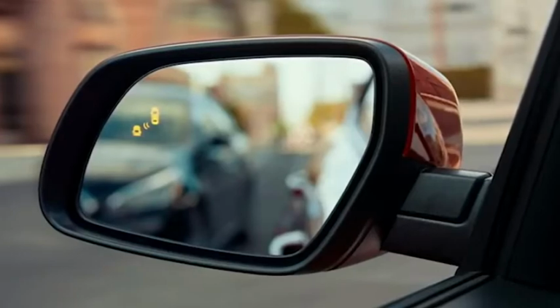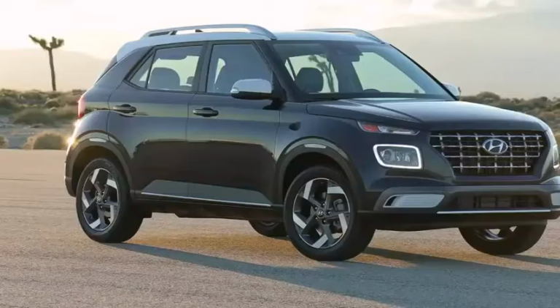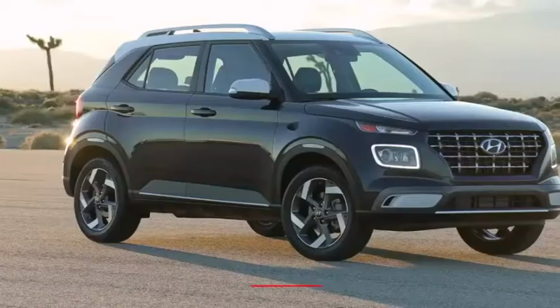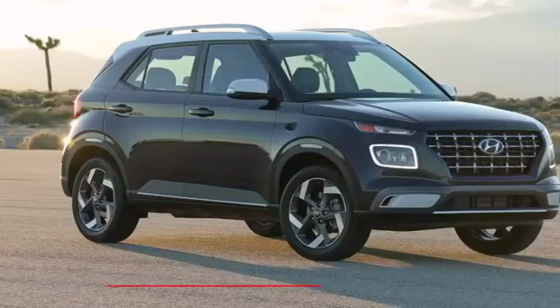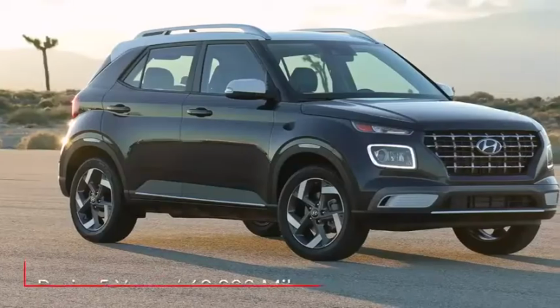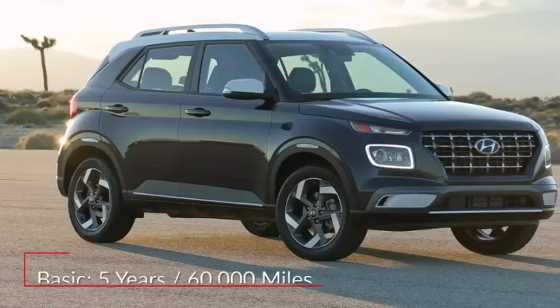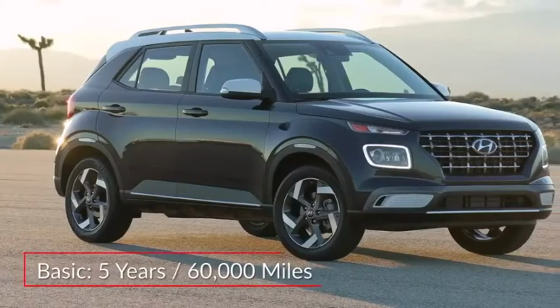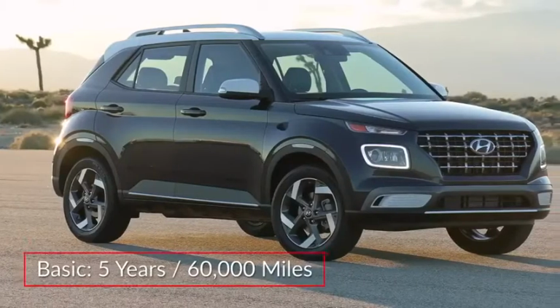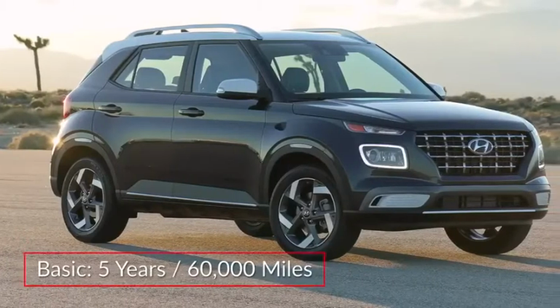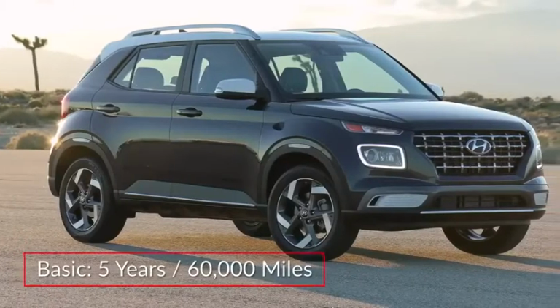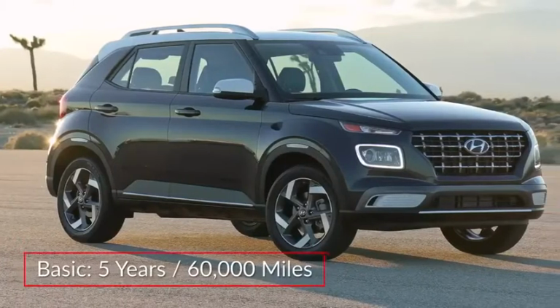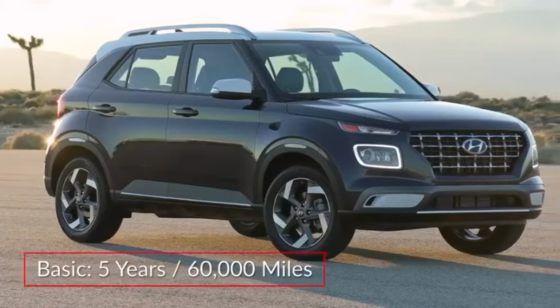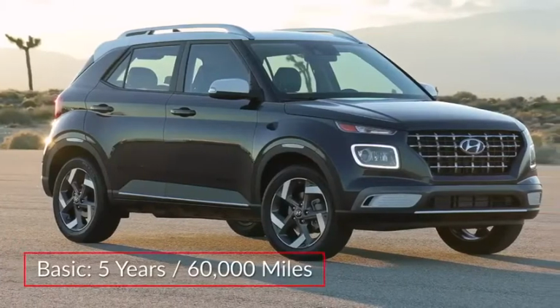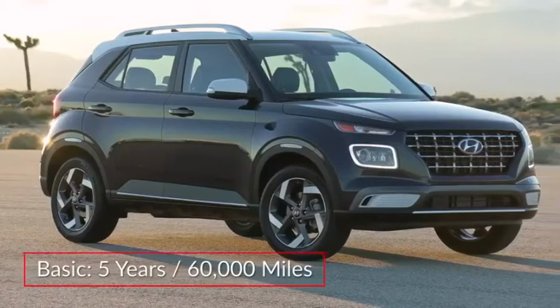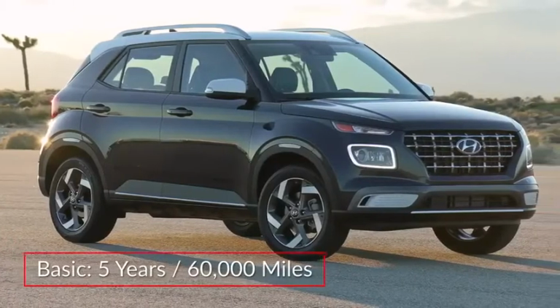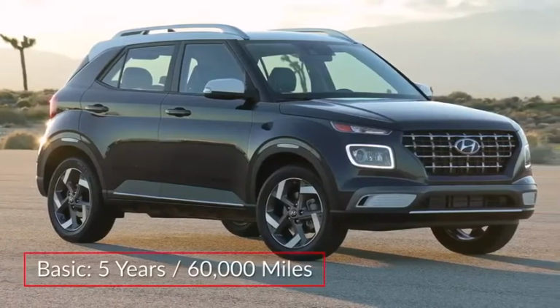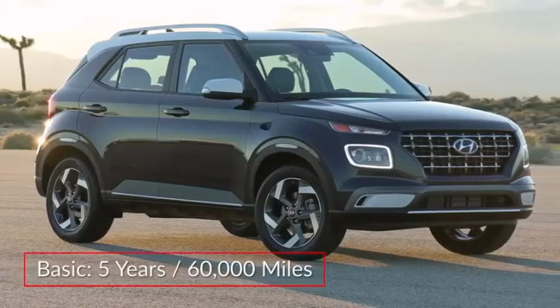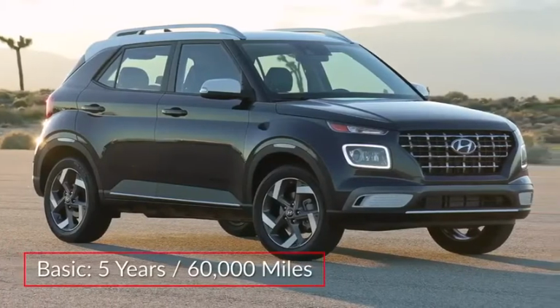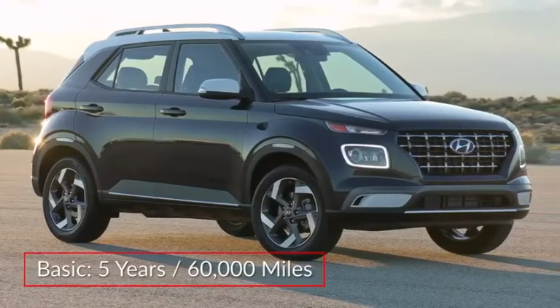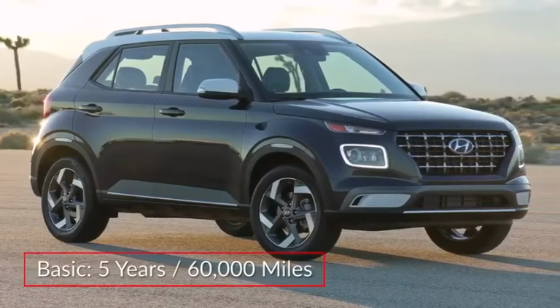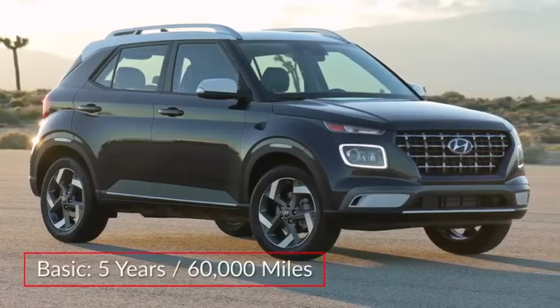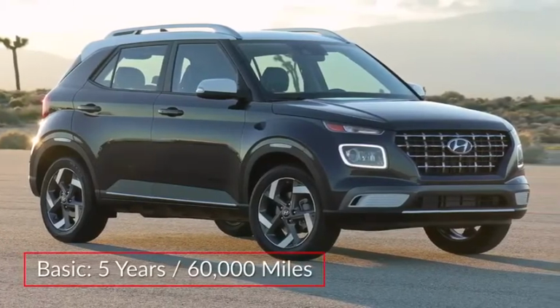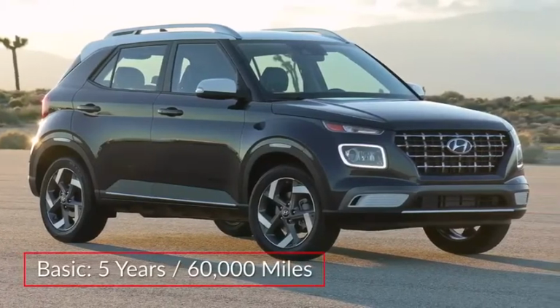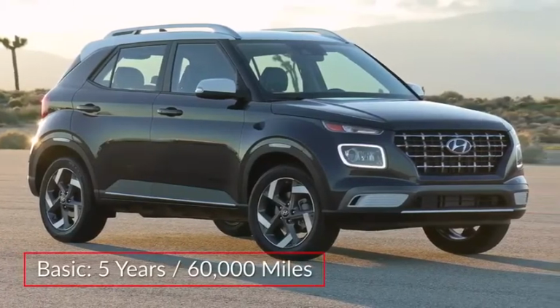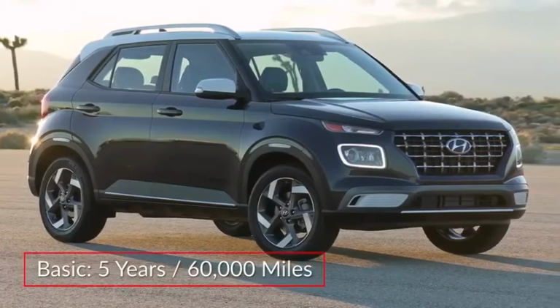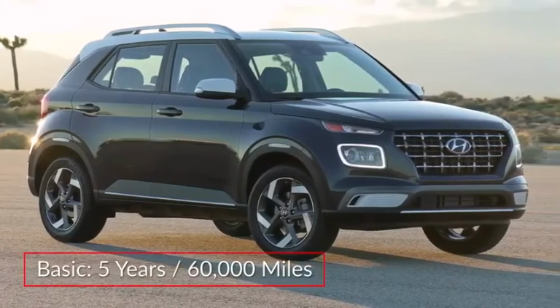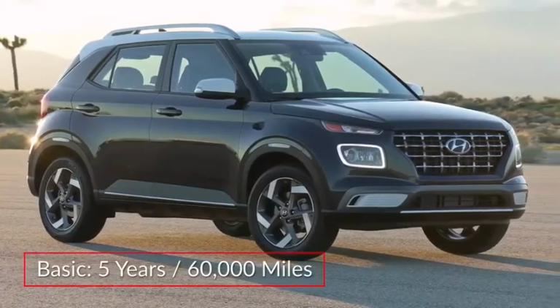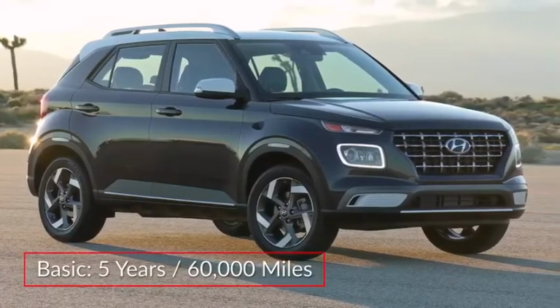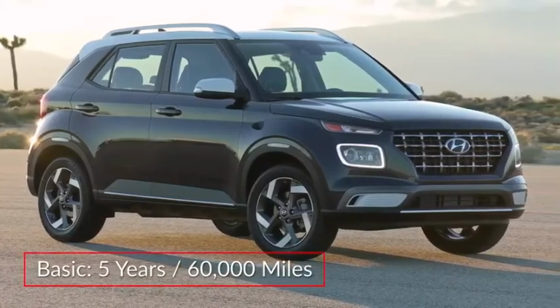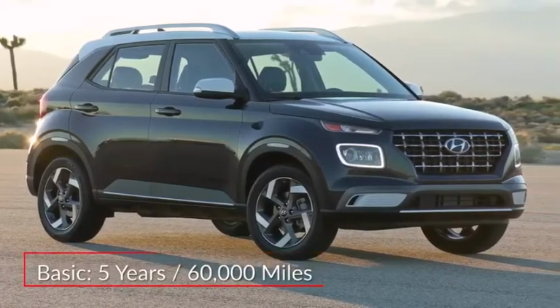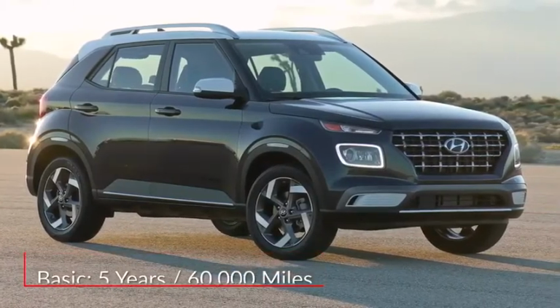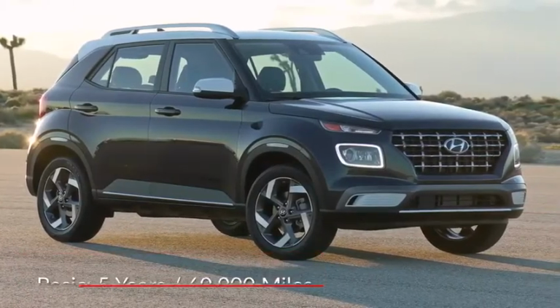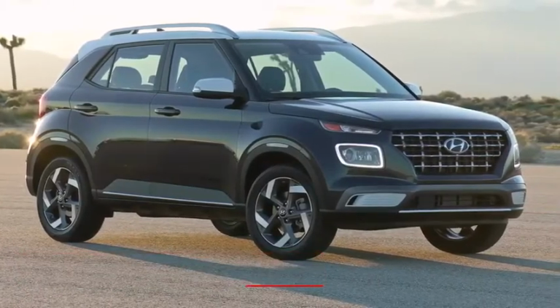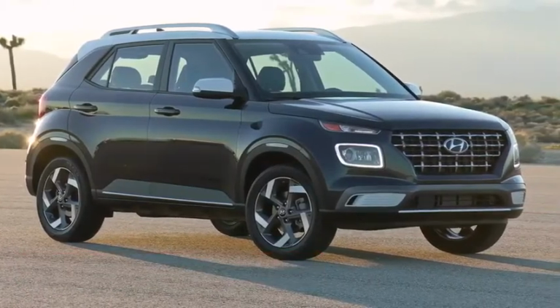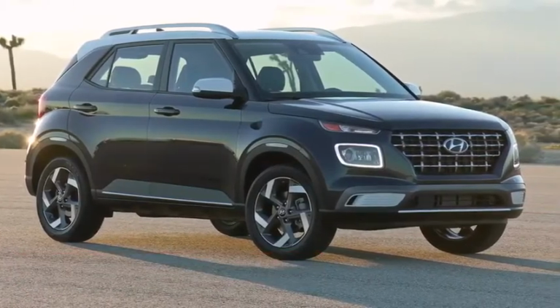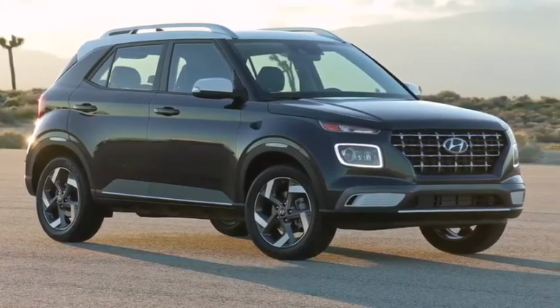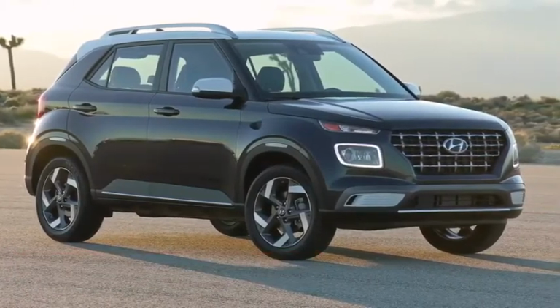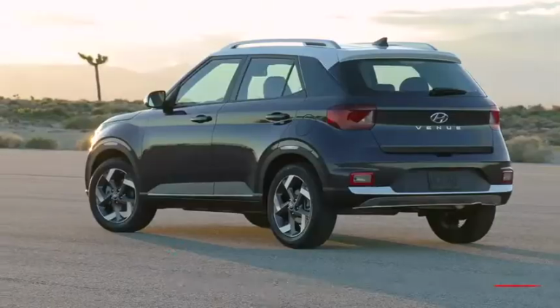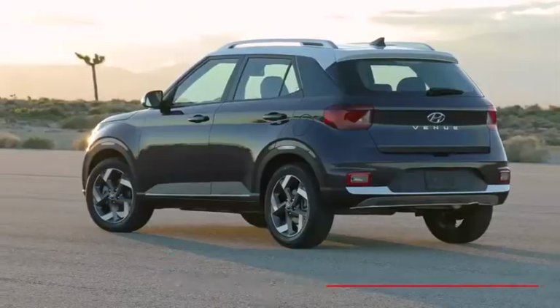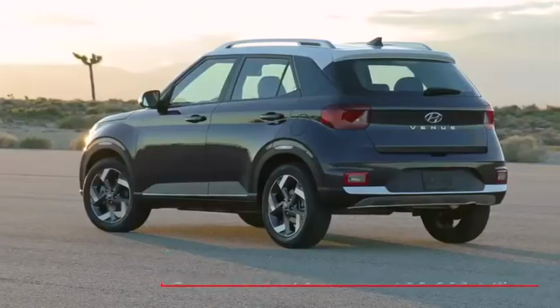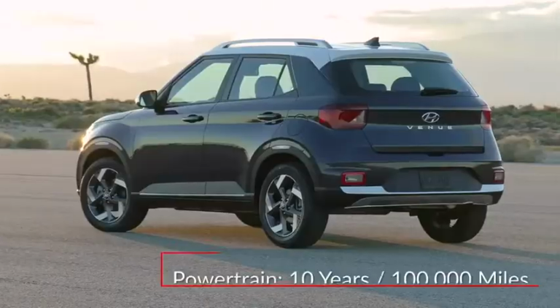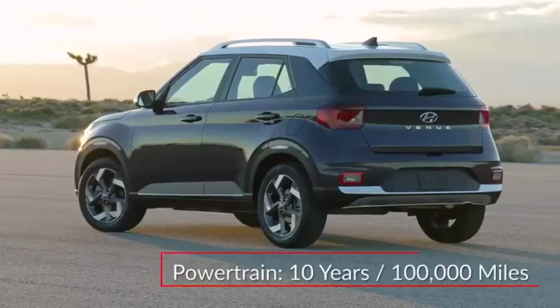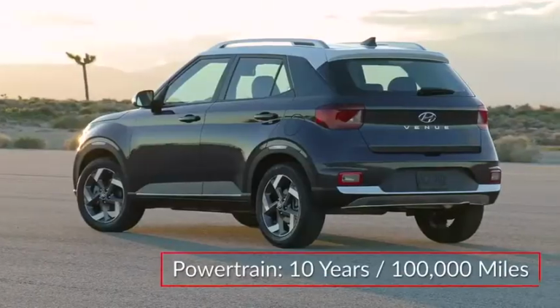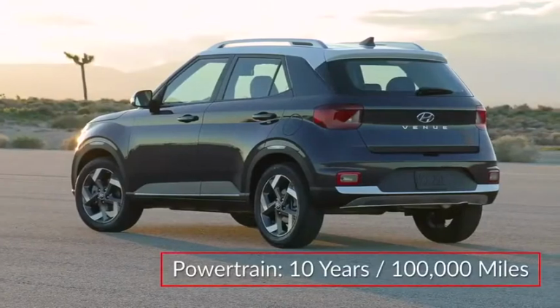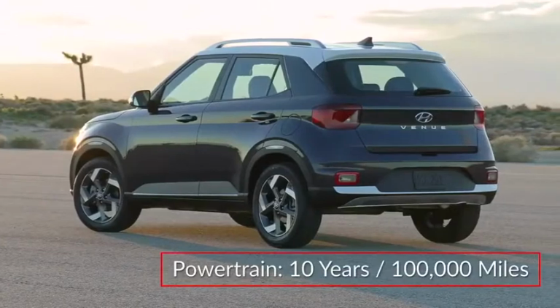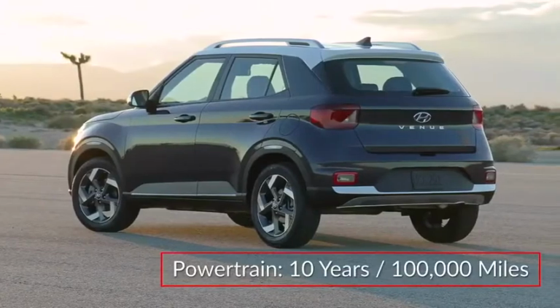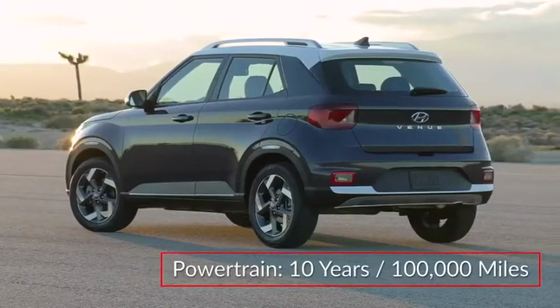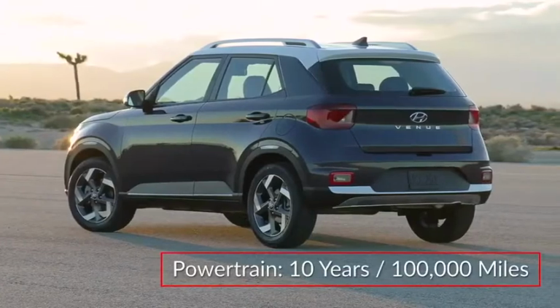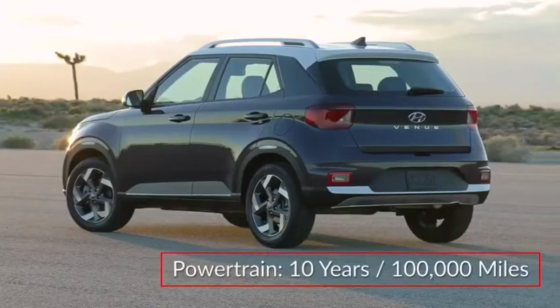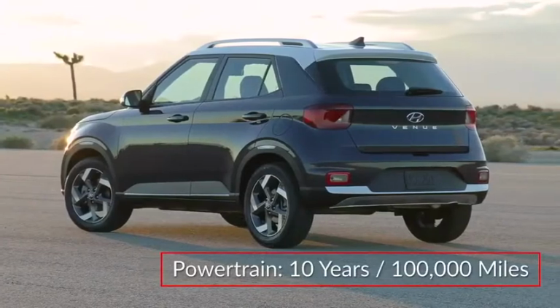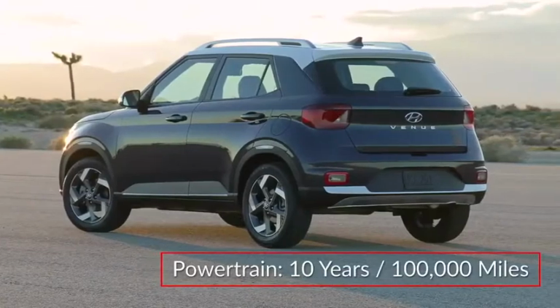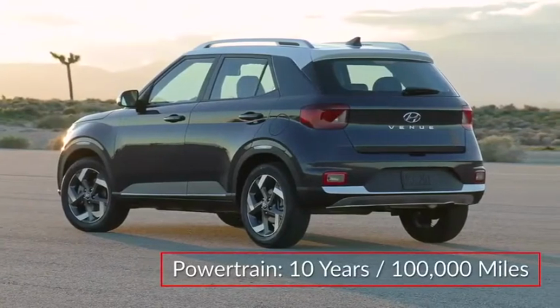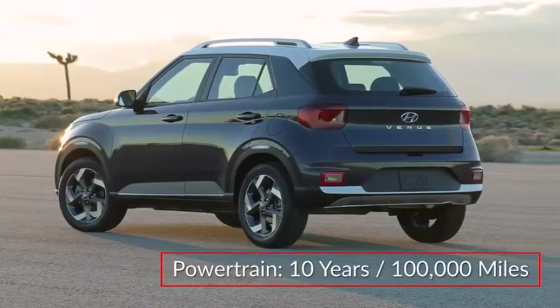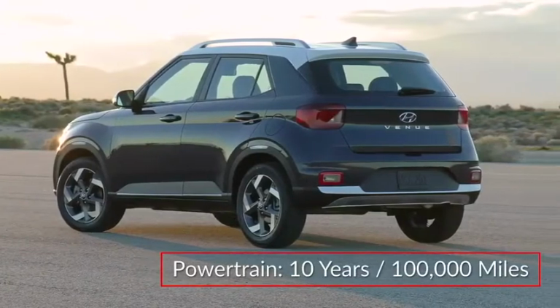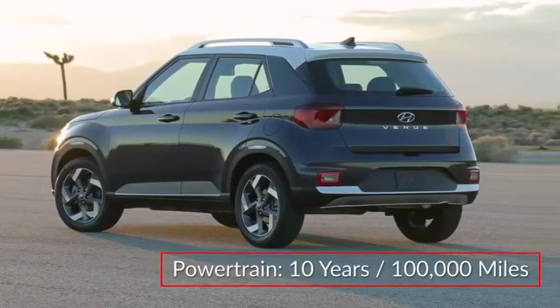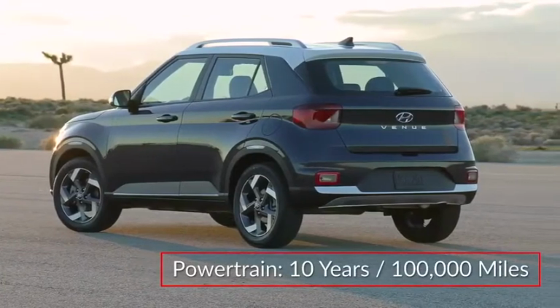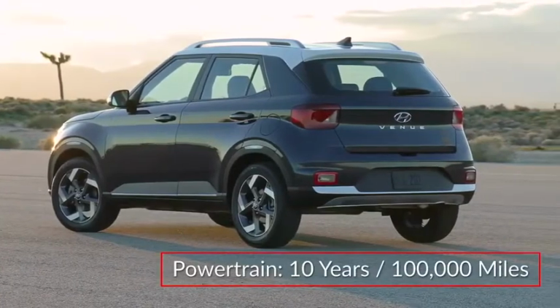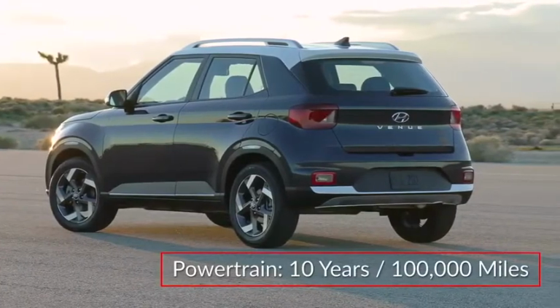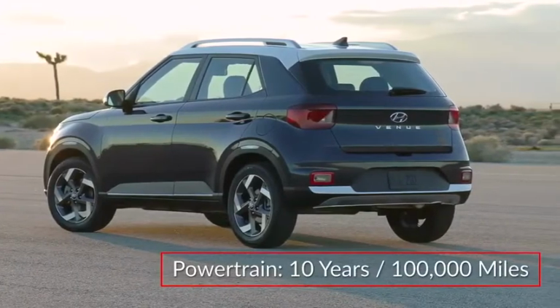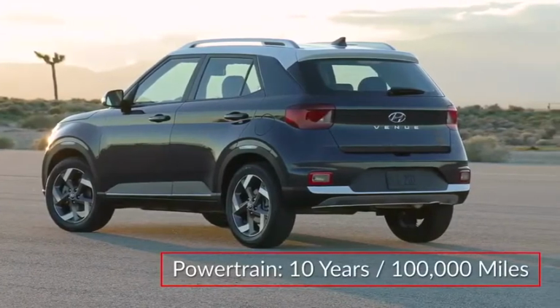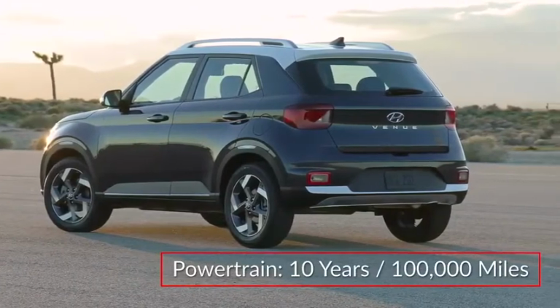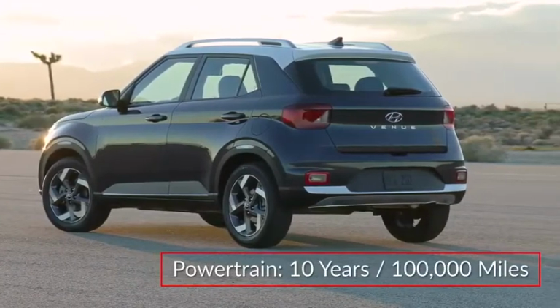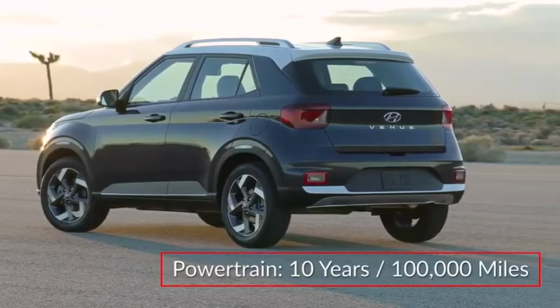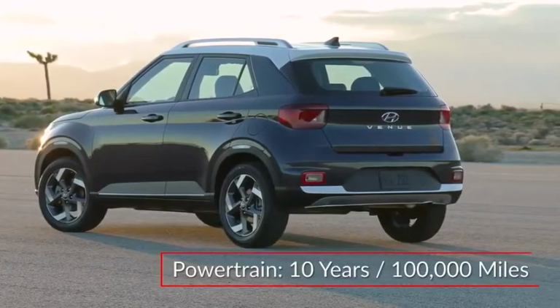The Venue is backed by a 5-year, 60,000-mile basic warranty, and a 10-year, 100,000-mile powertrain warranty.